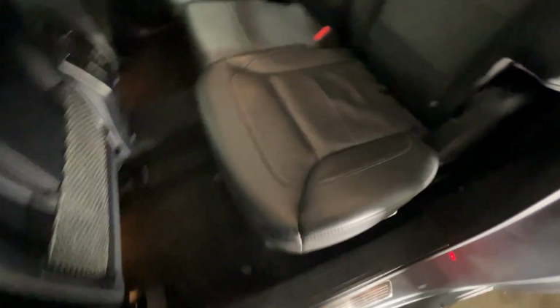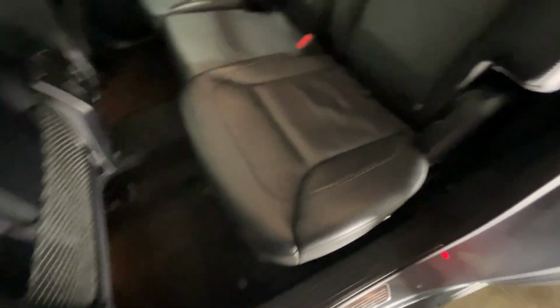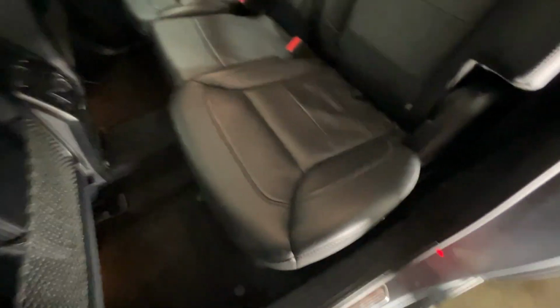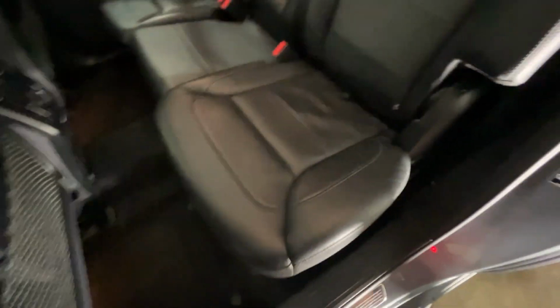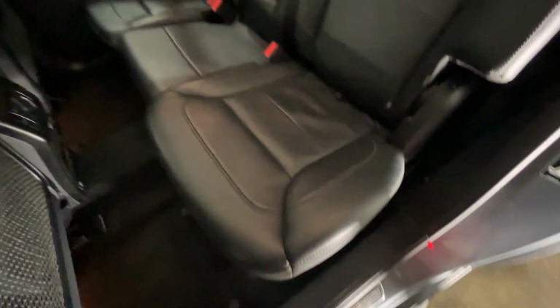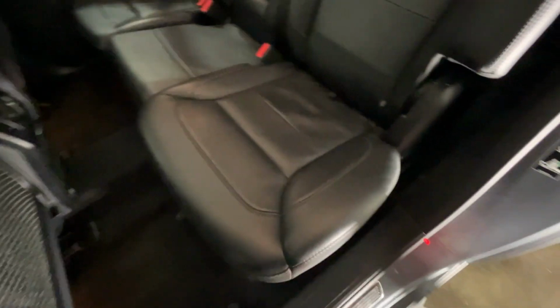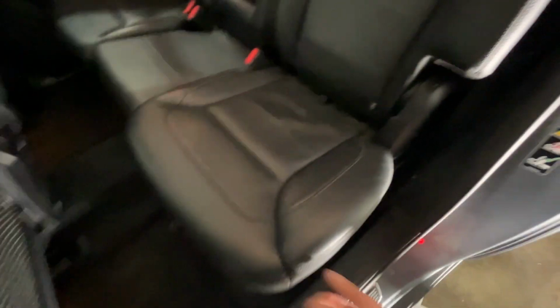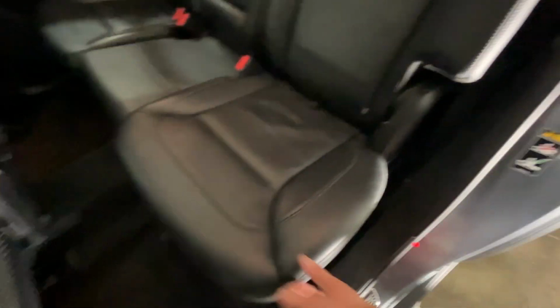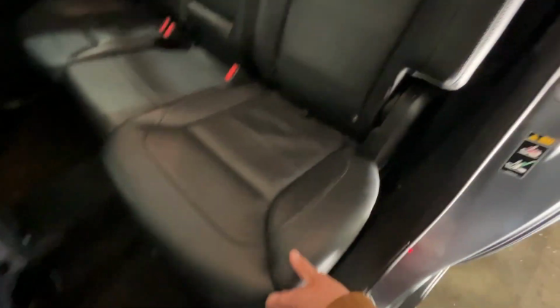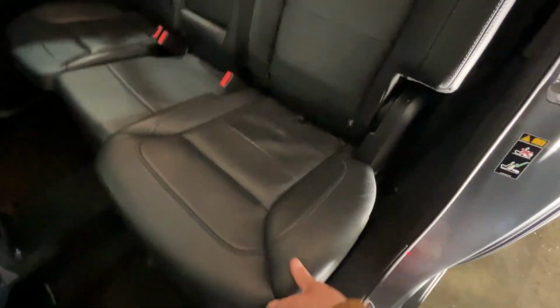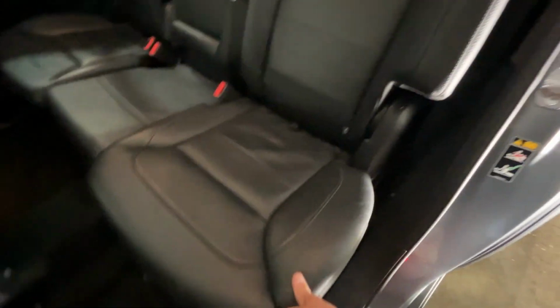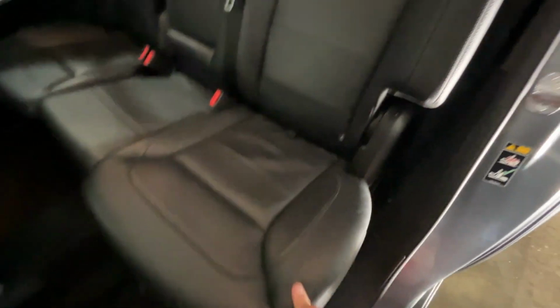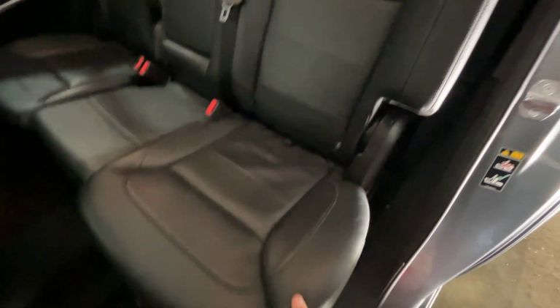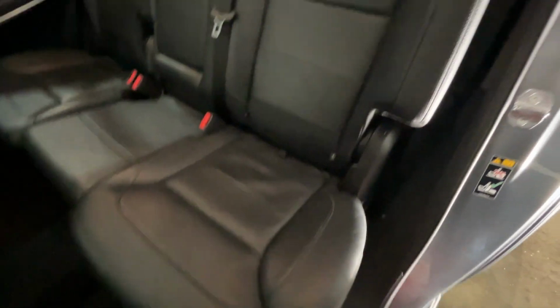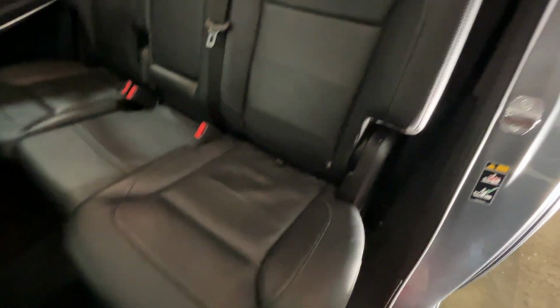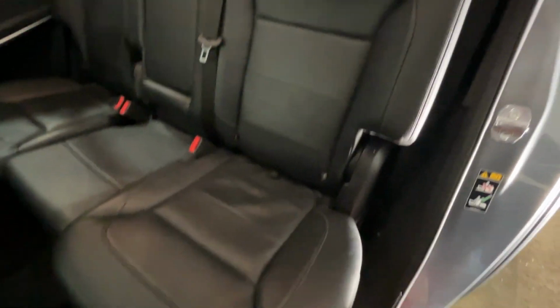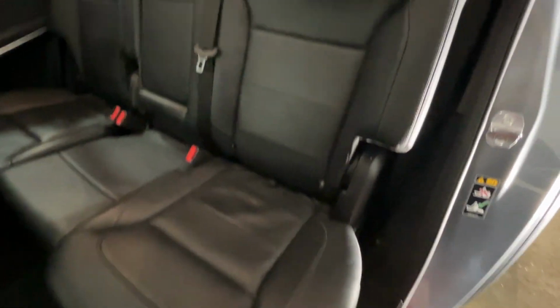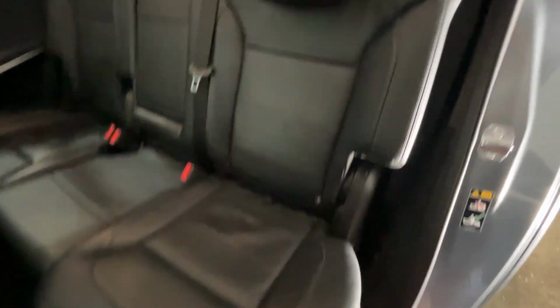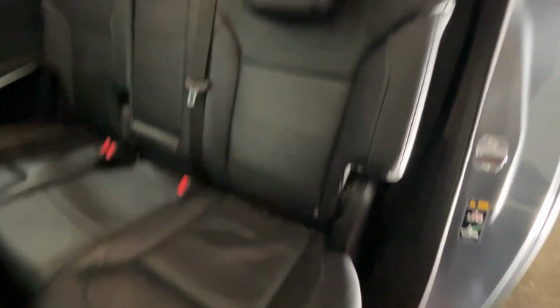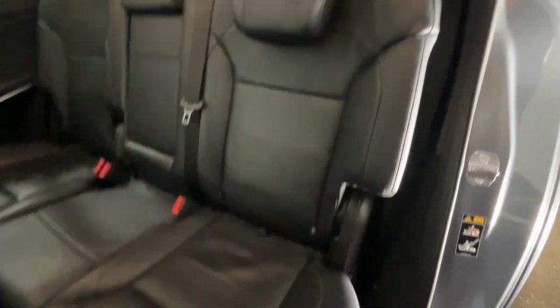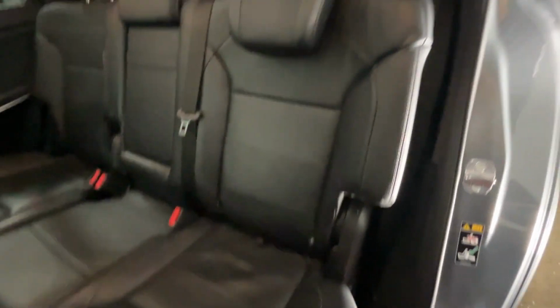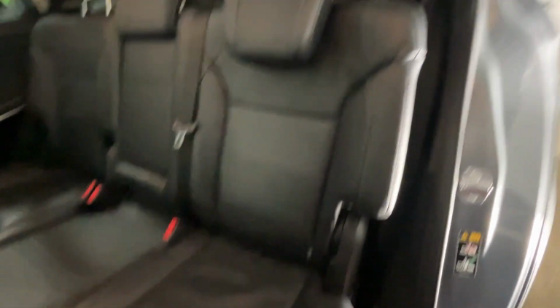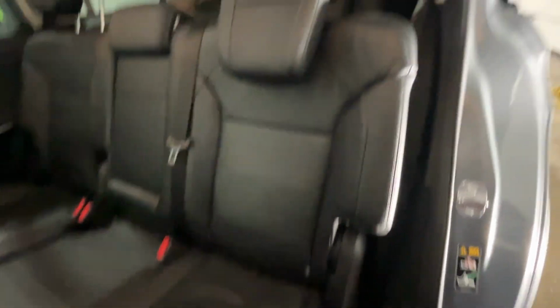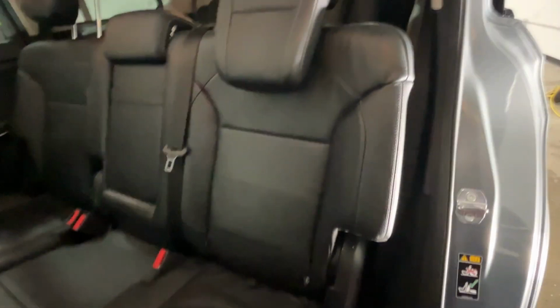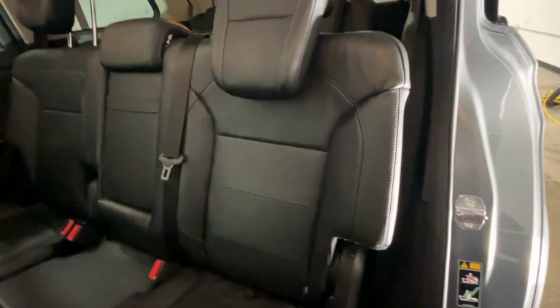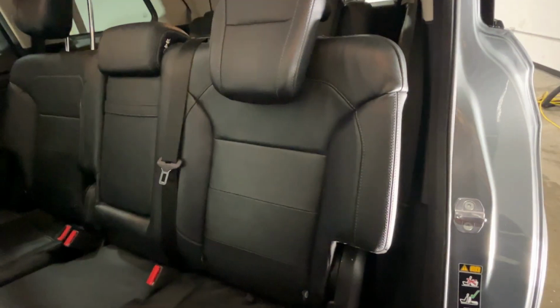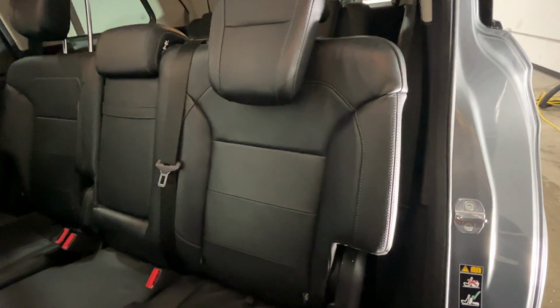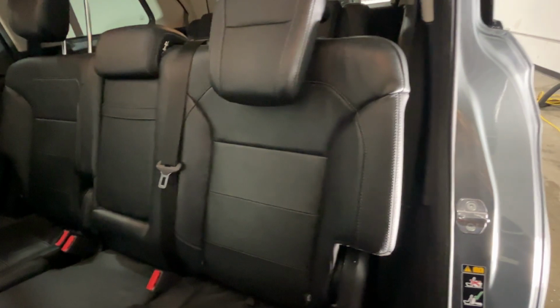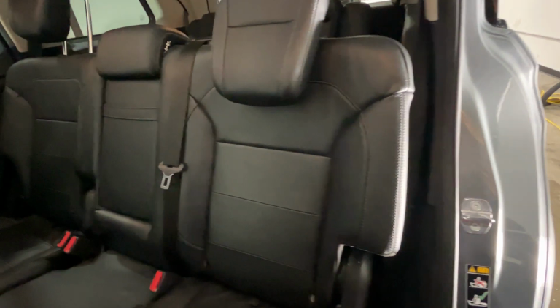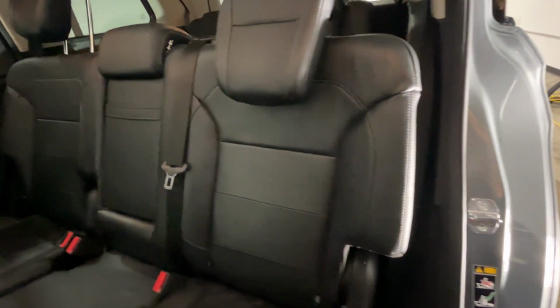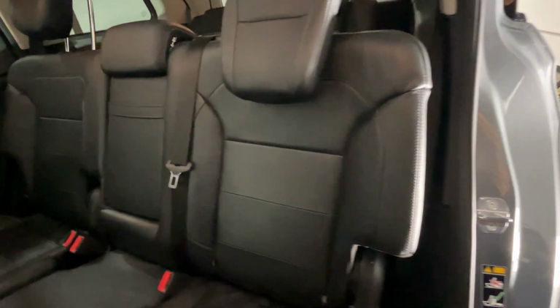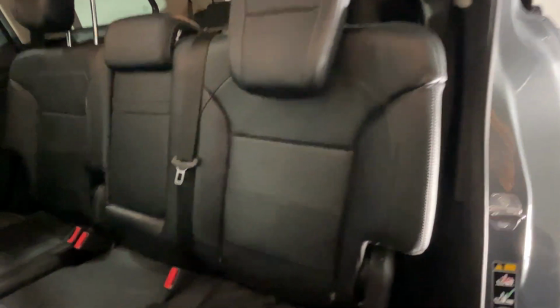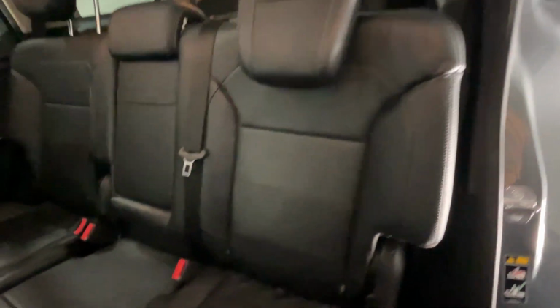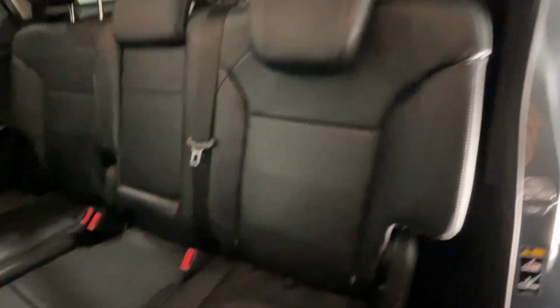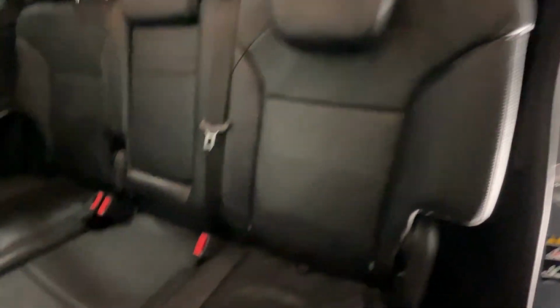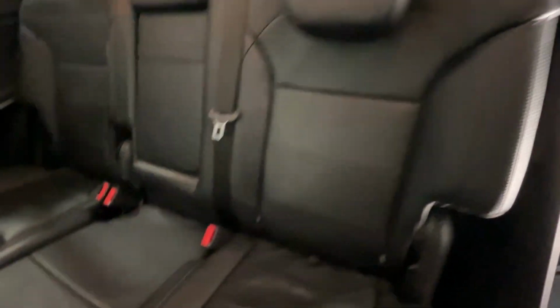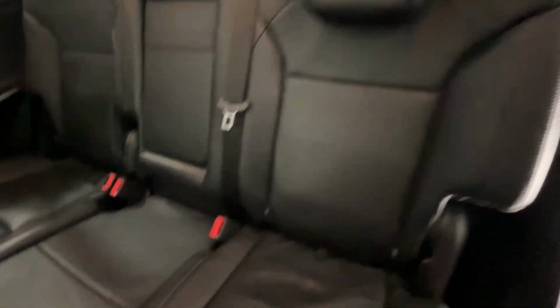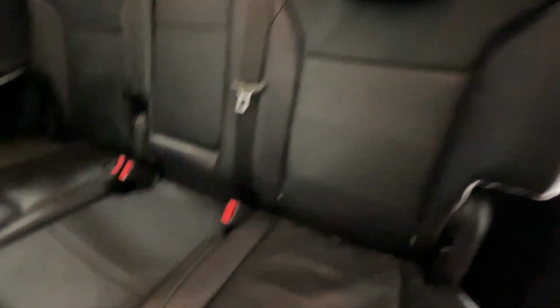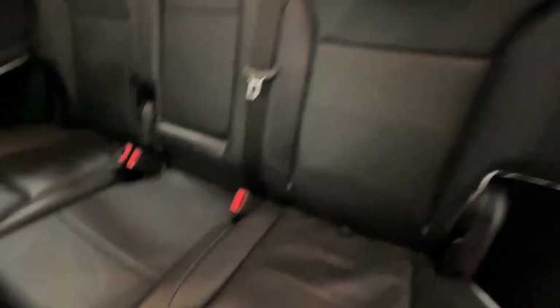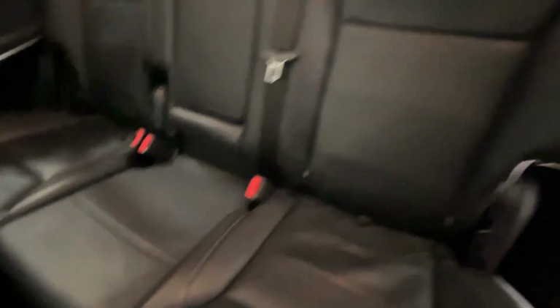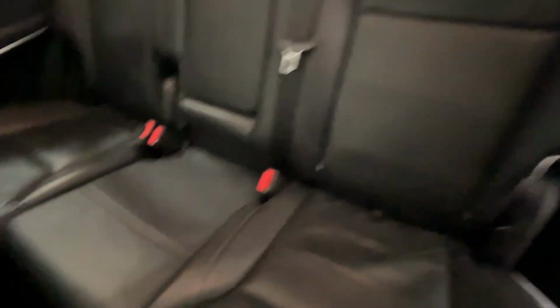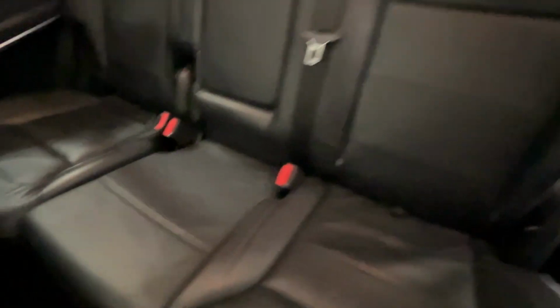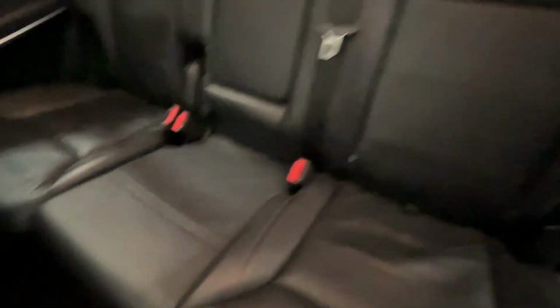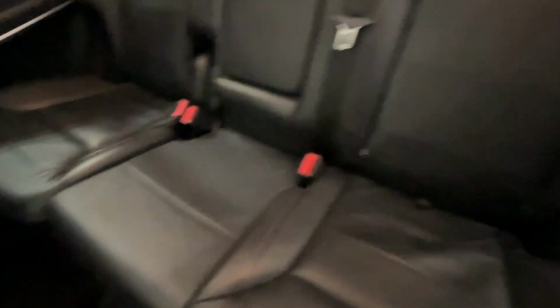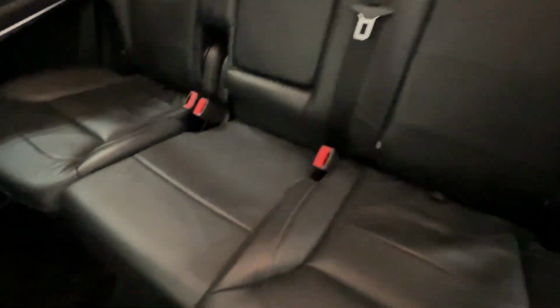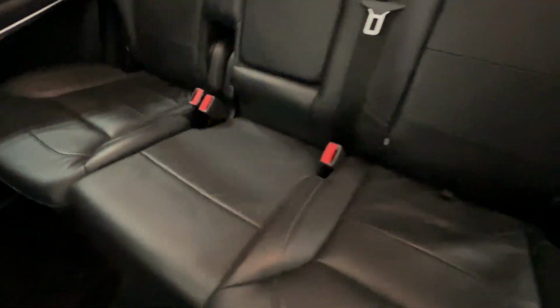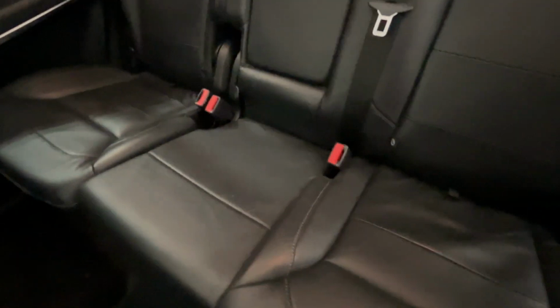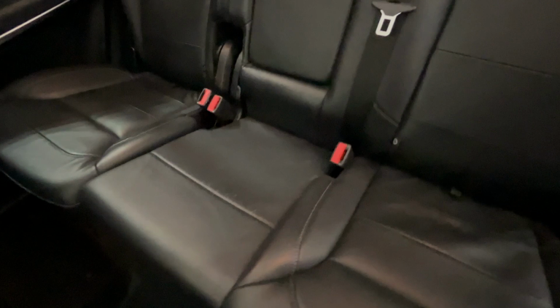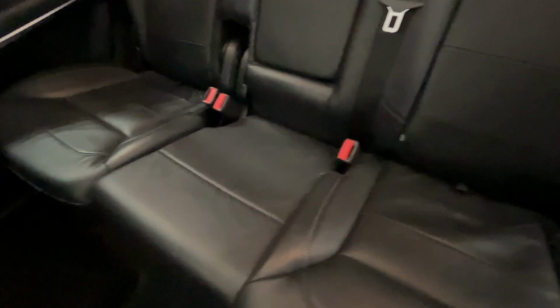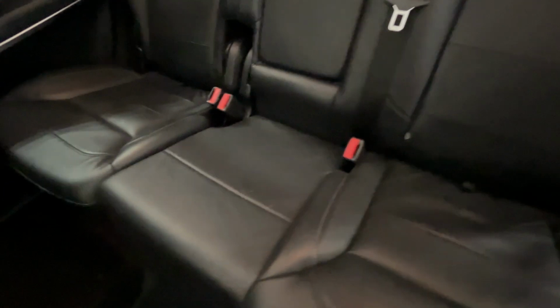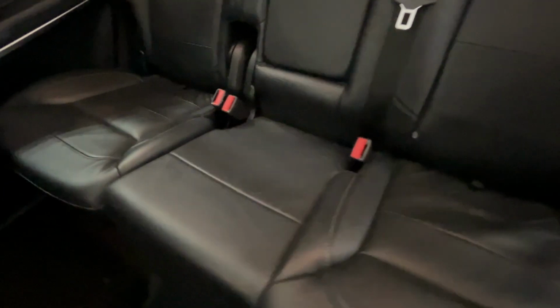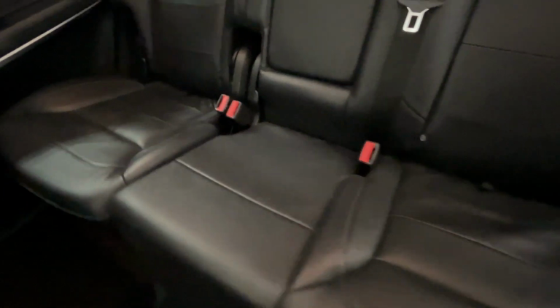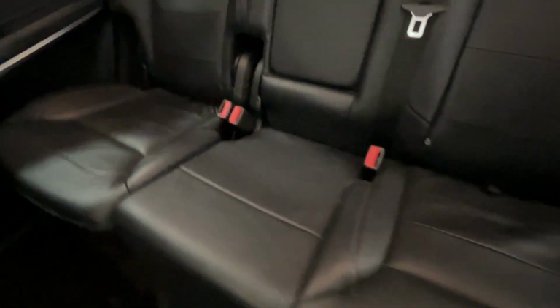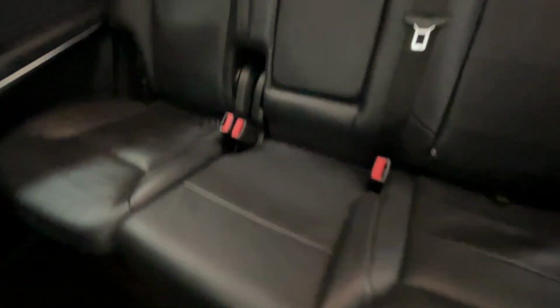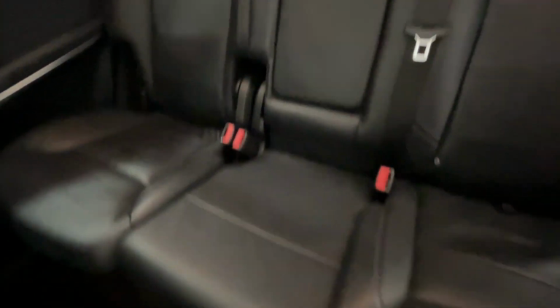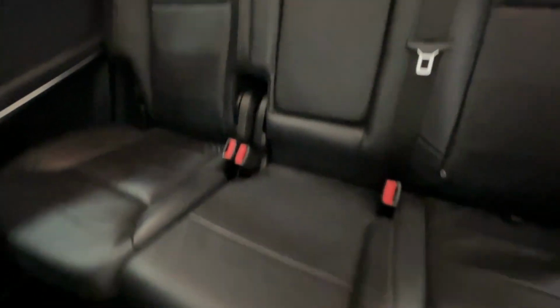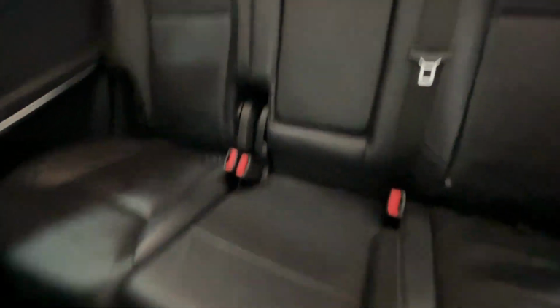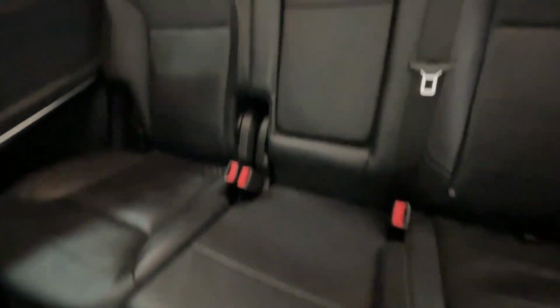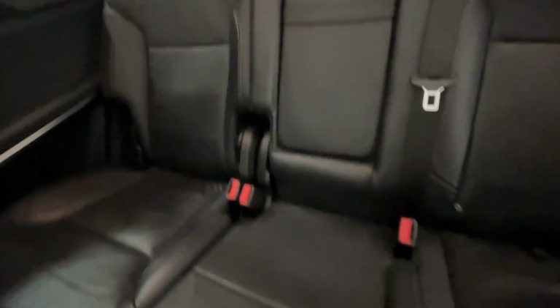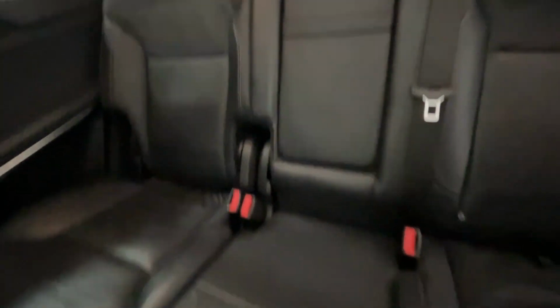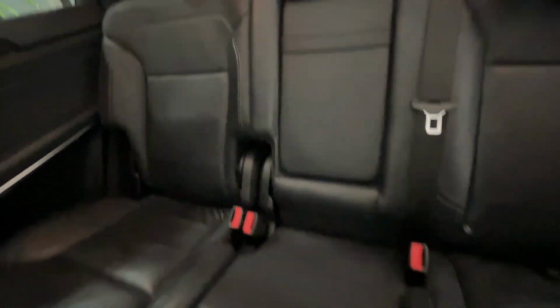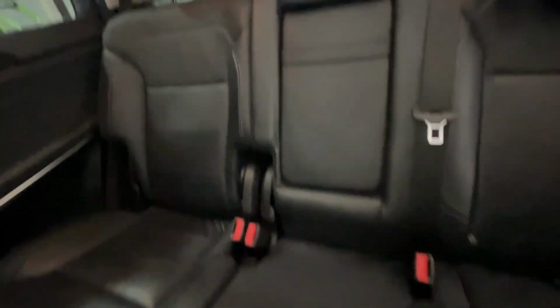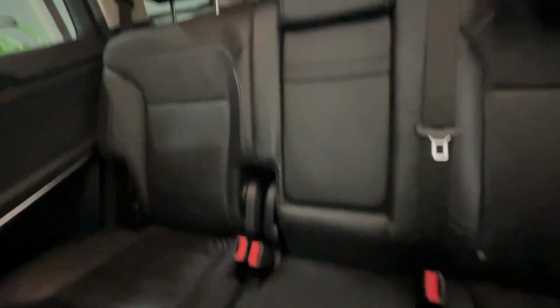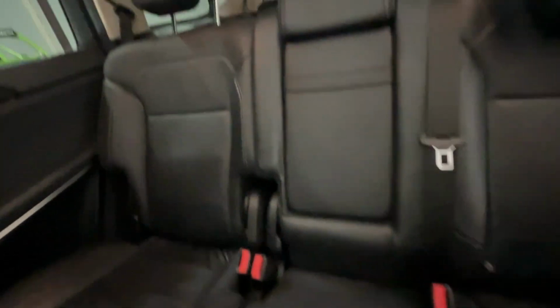The interior is really clean. It doesn't look like there were kids in the backseat or anything. Carpets are still in good shape.